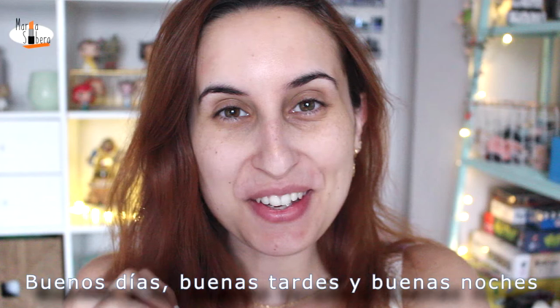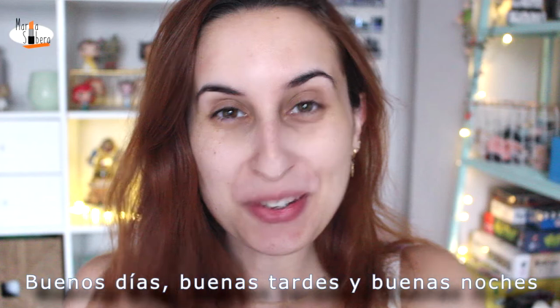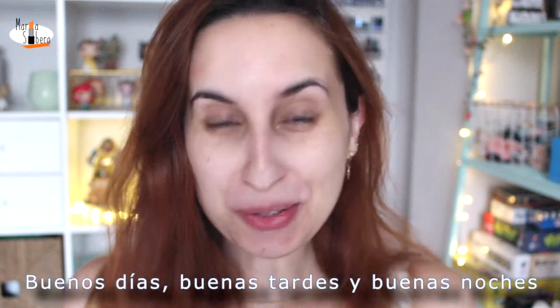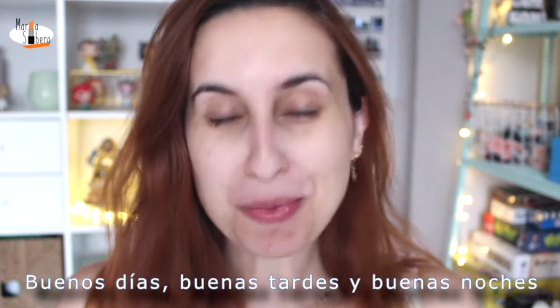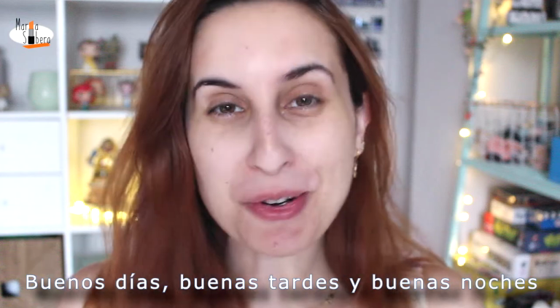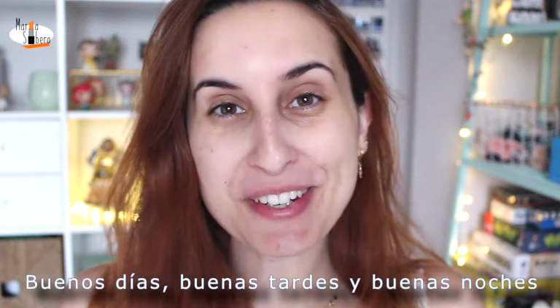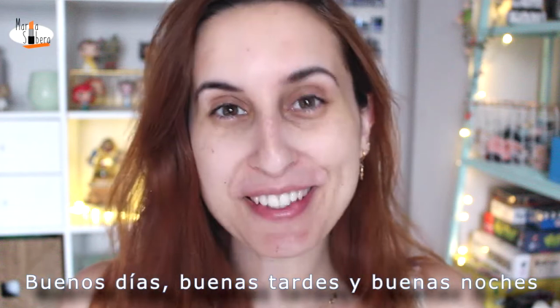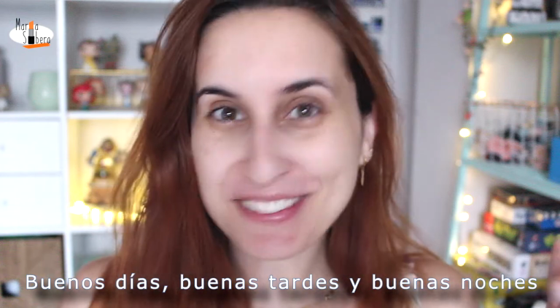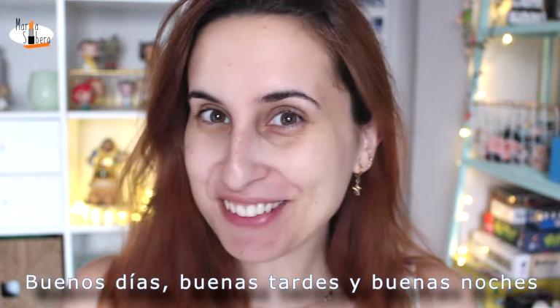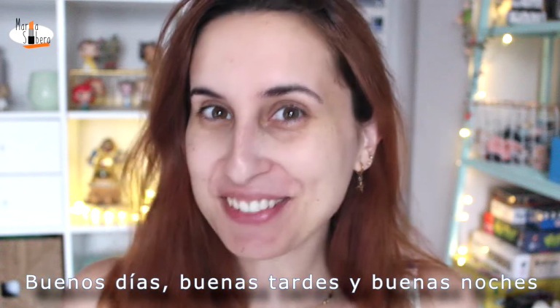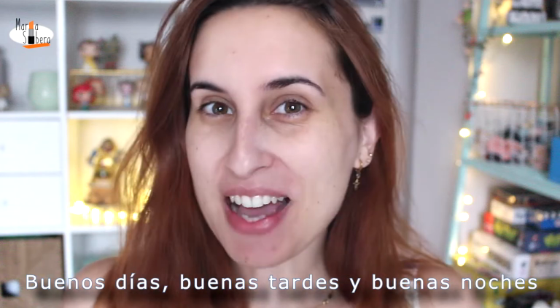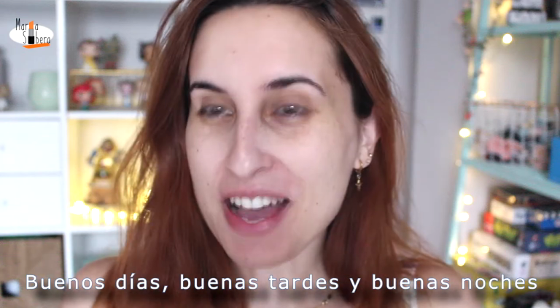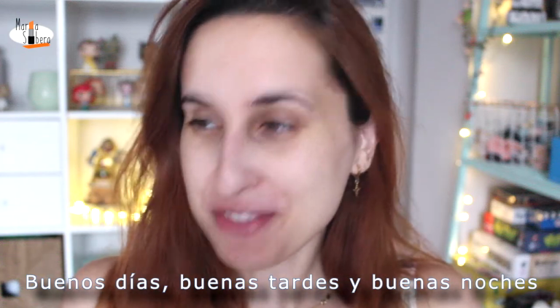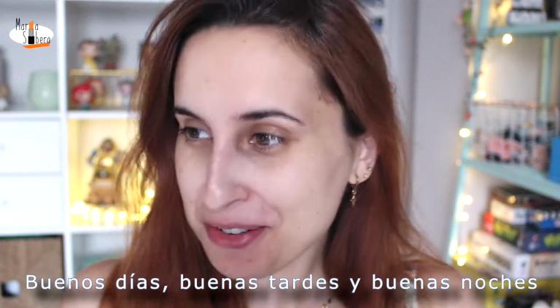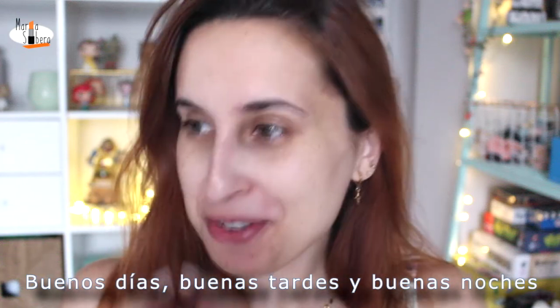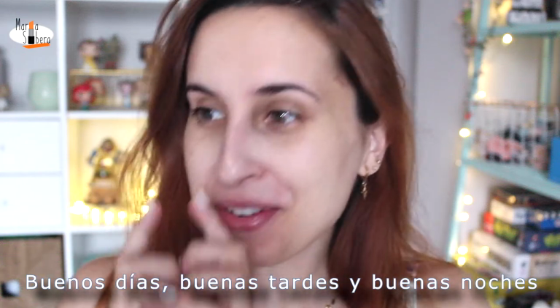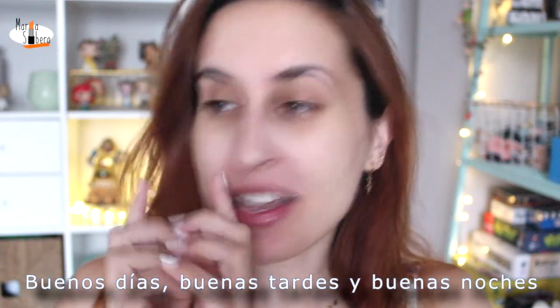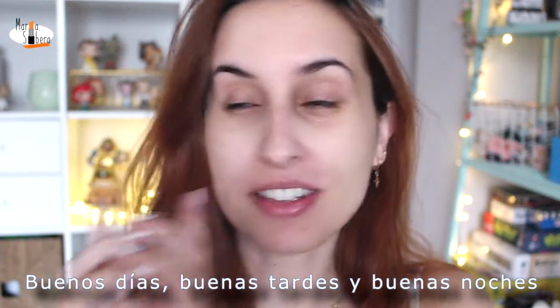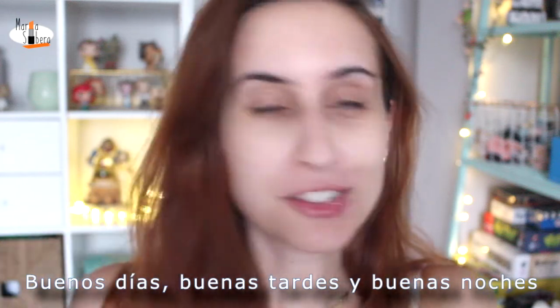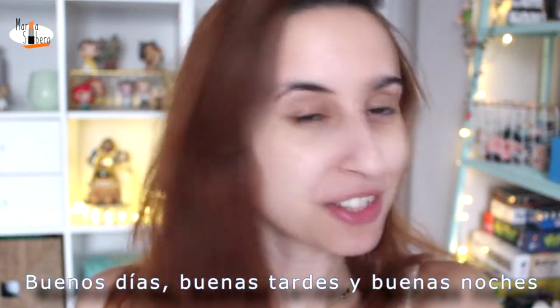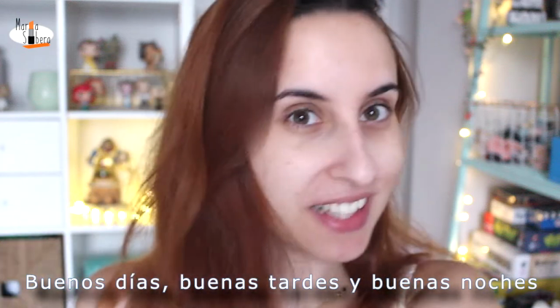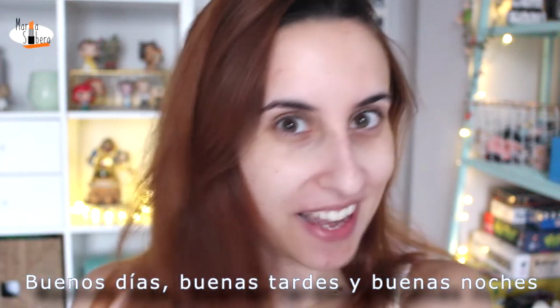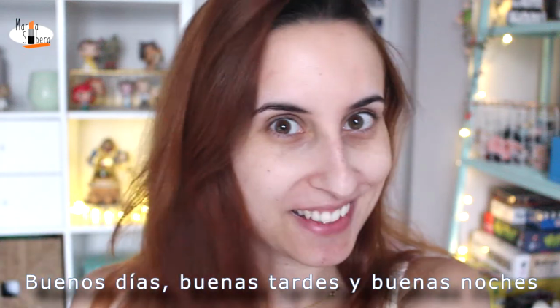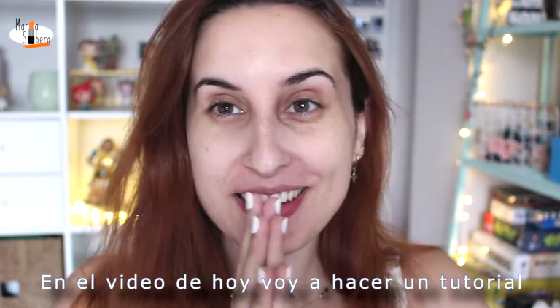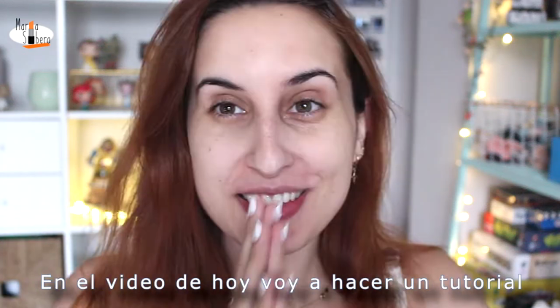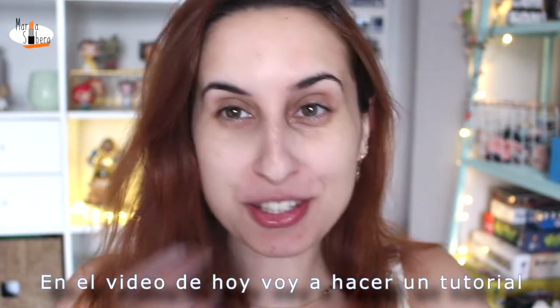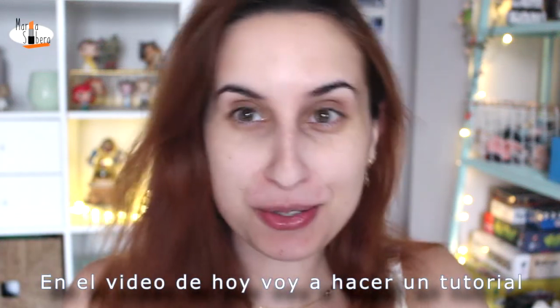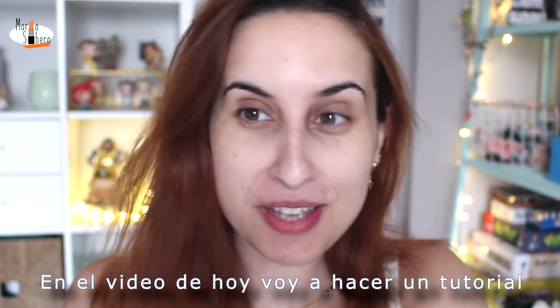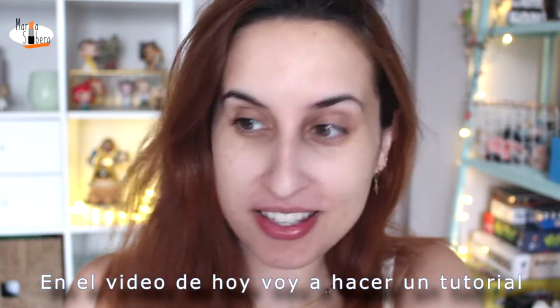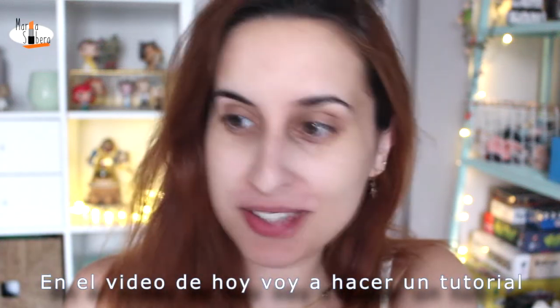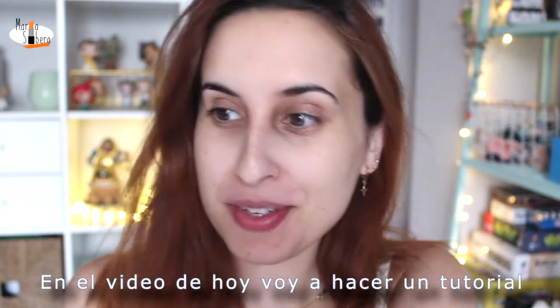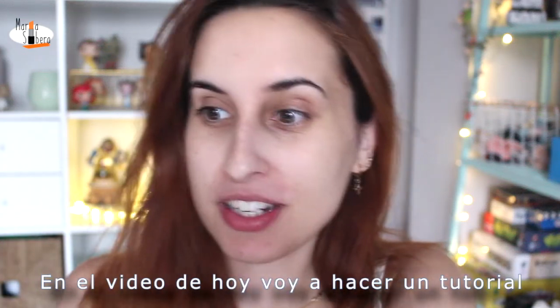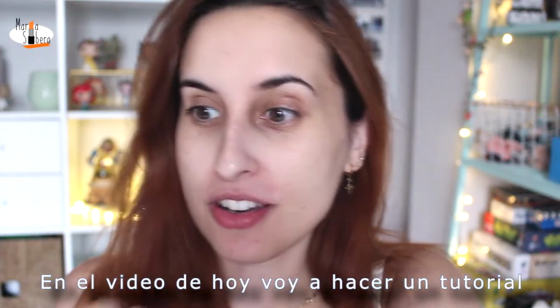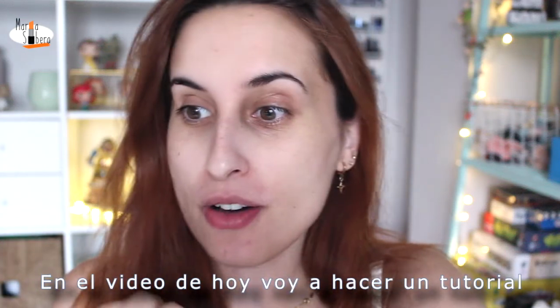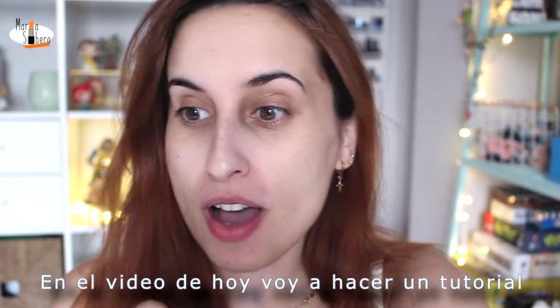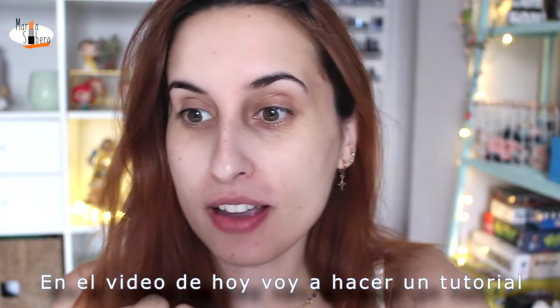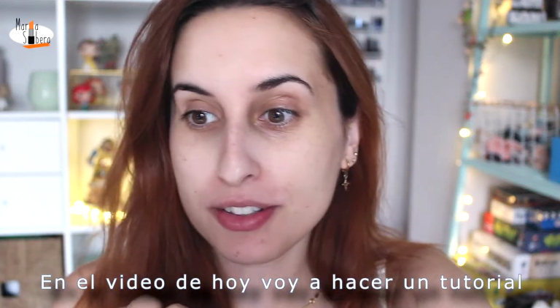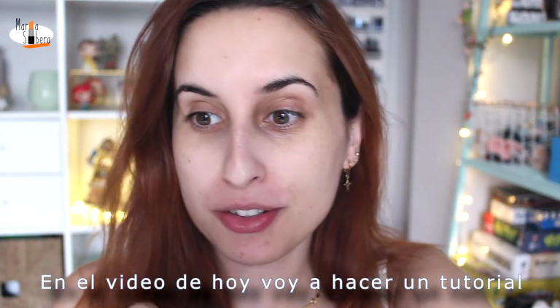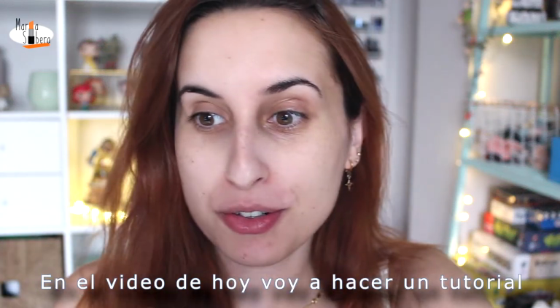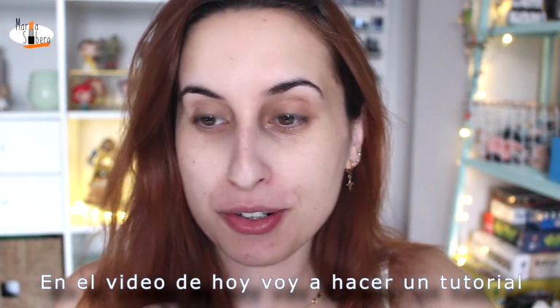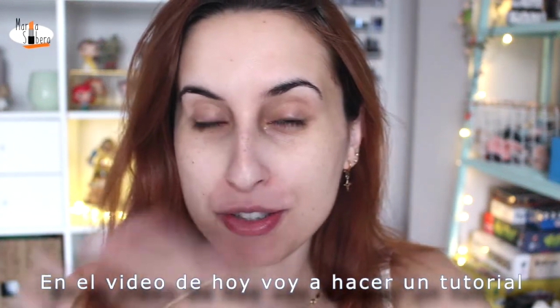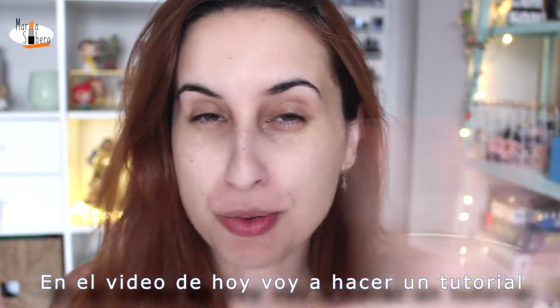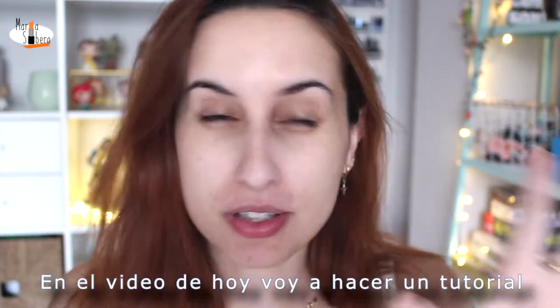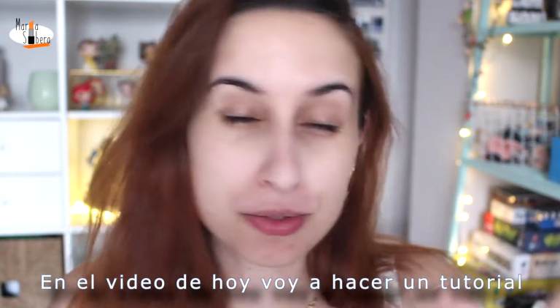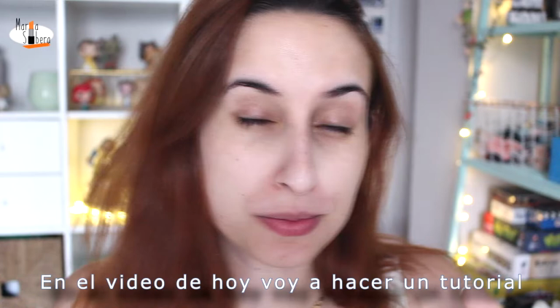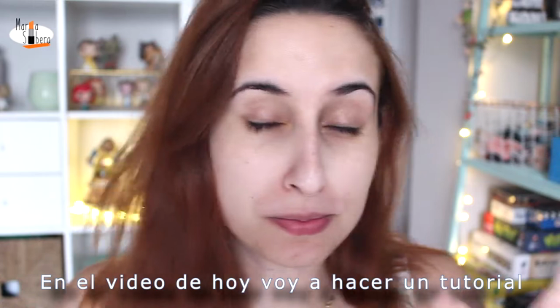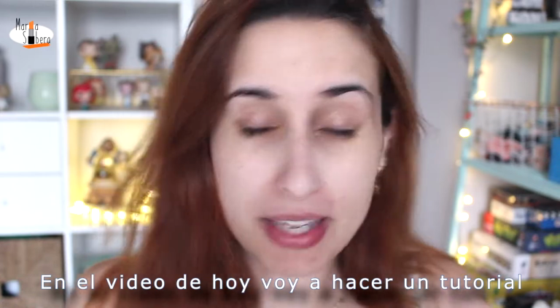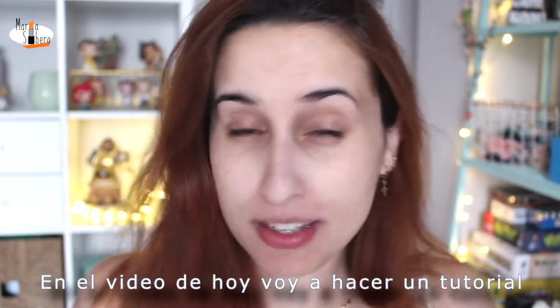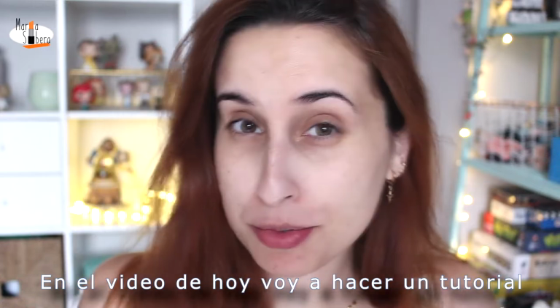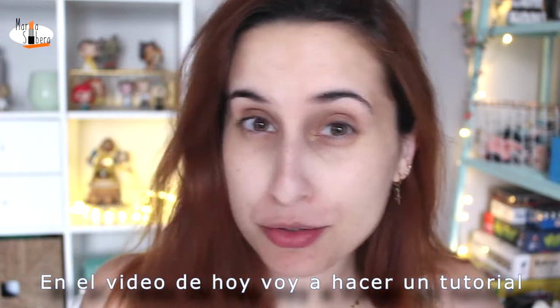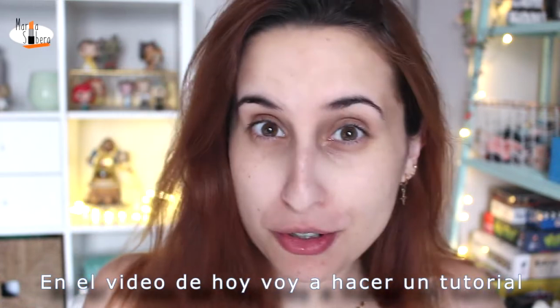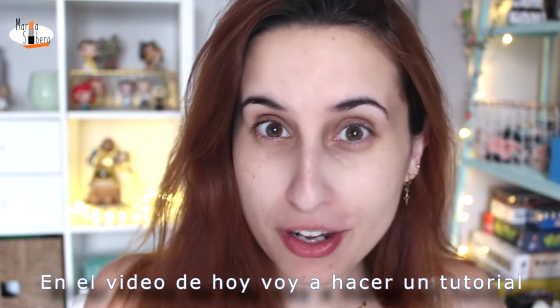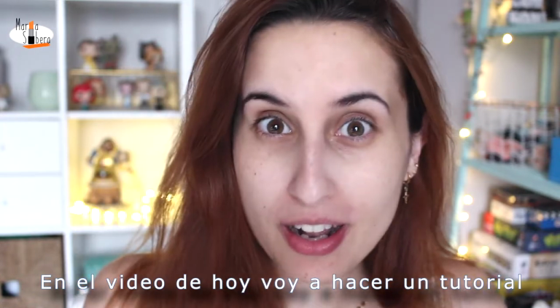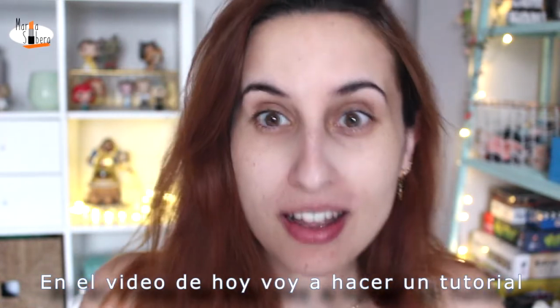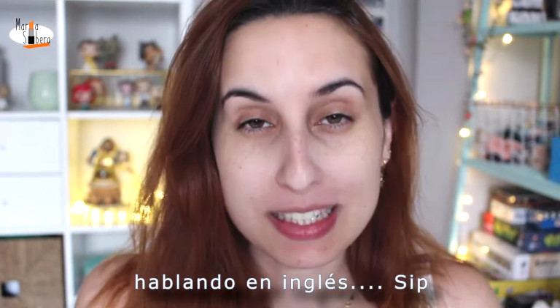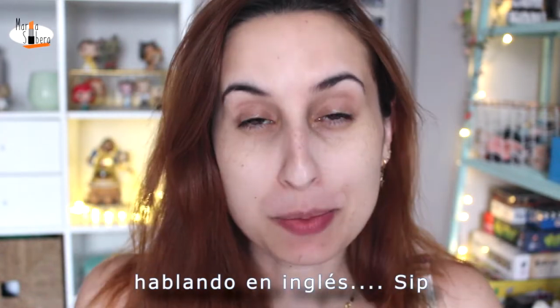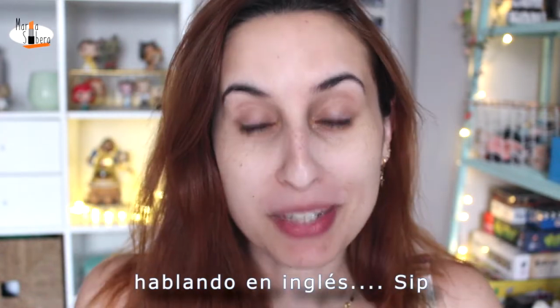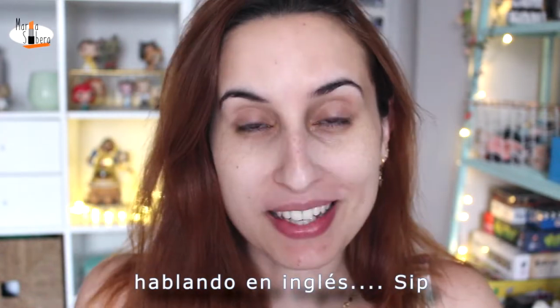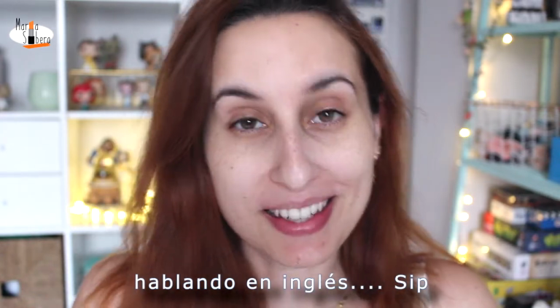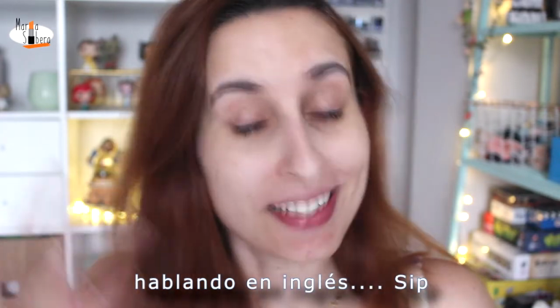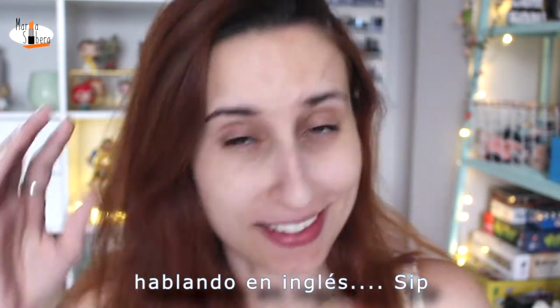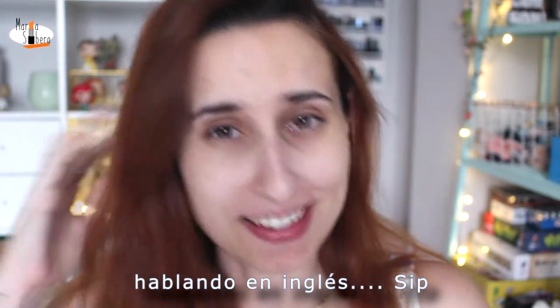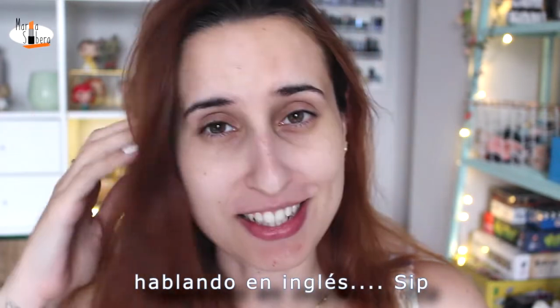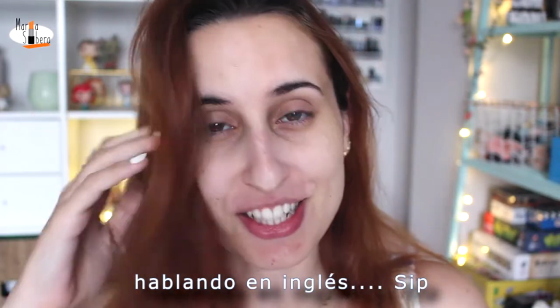Good morning, good afternoon and good night. In today's video, I'm gonna do a makeup tutorial speaking in English.